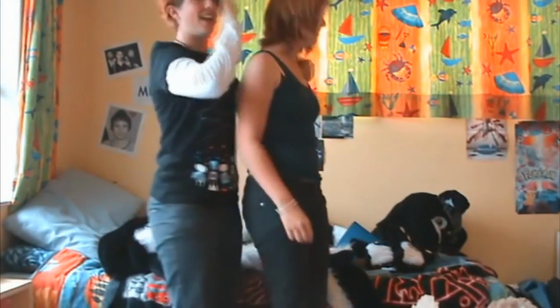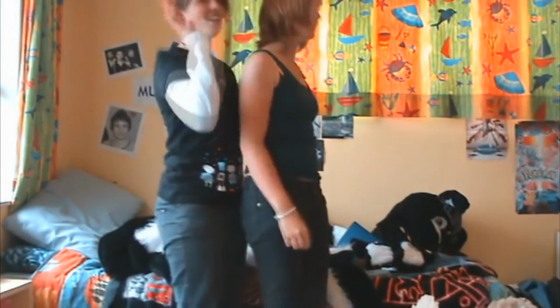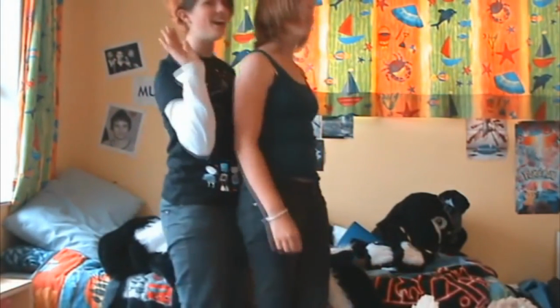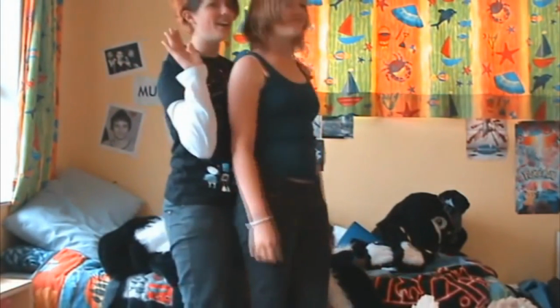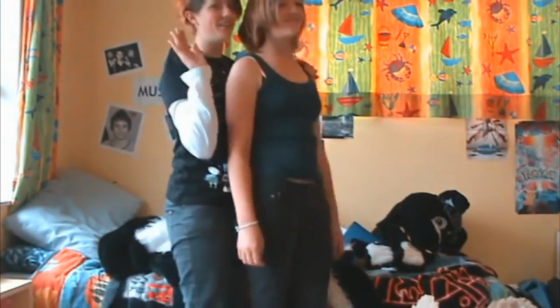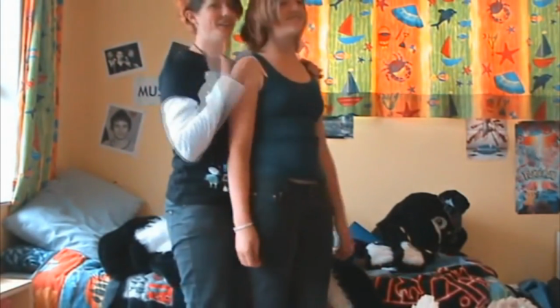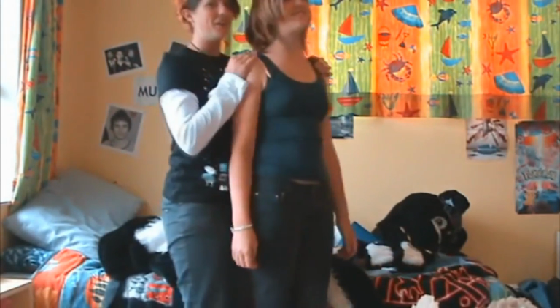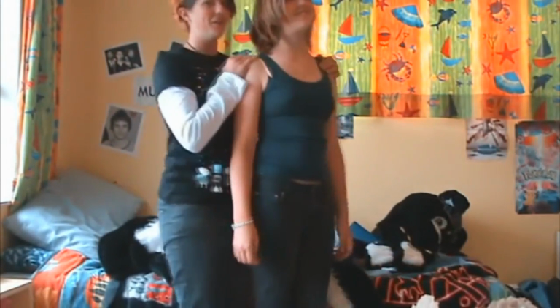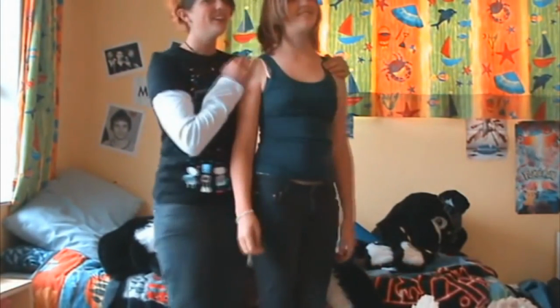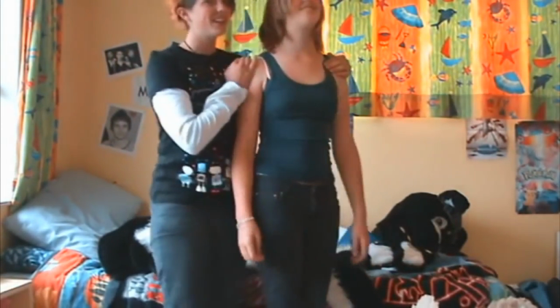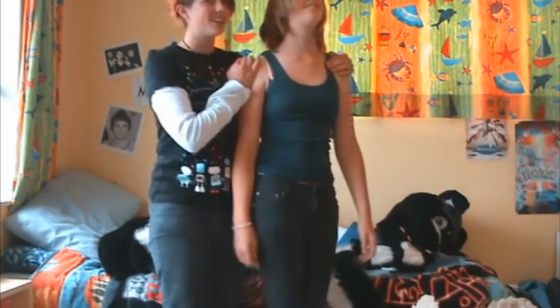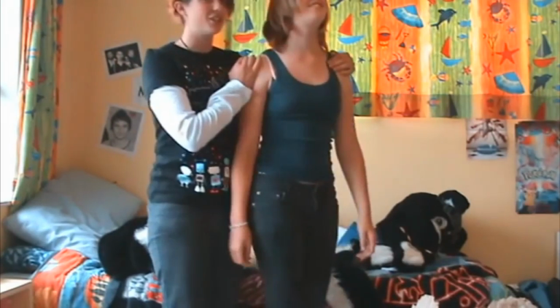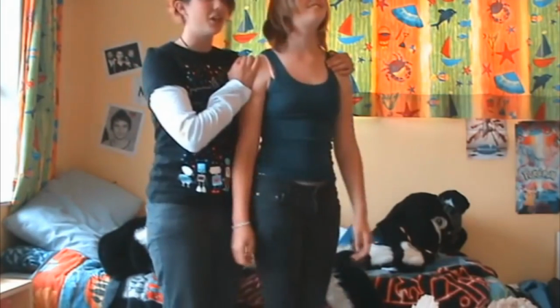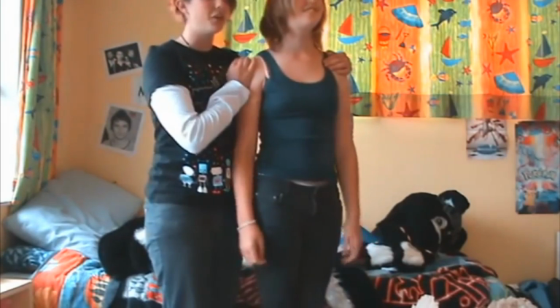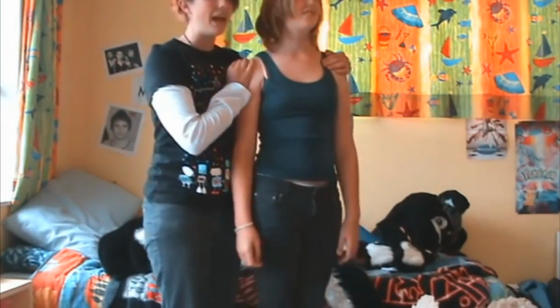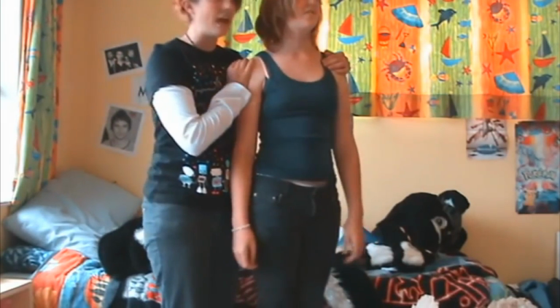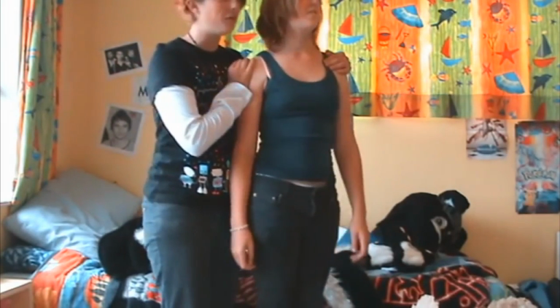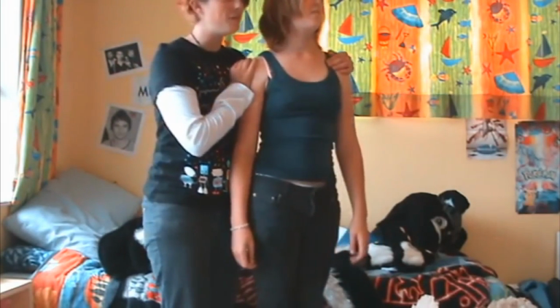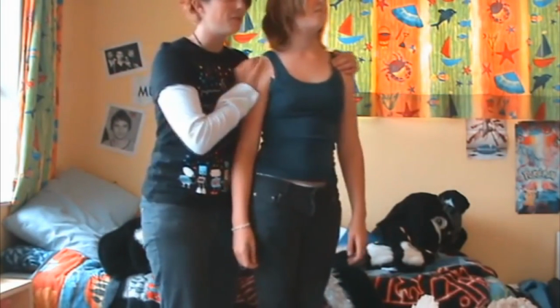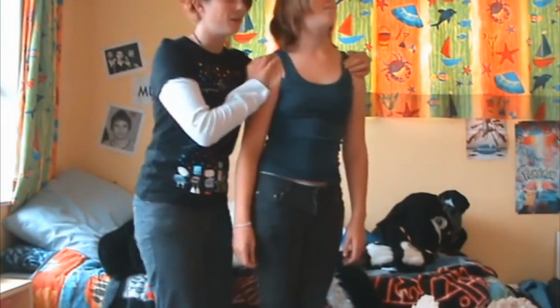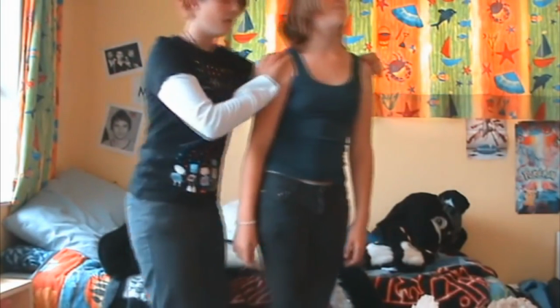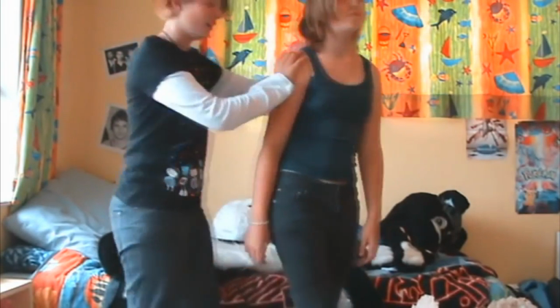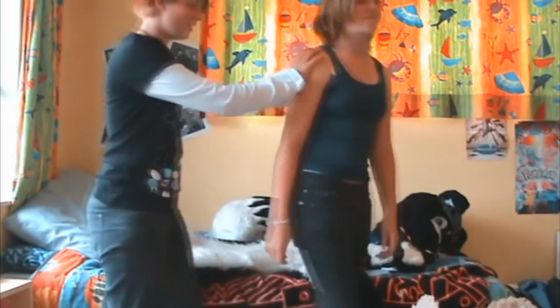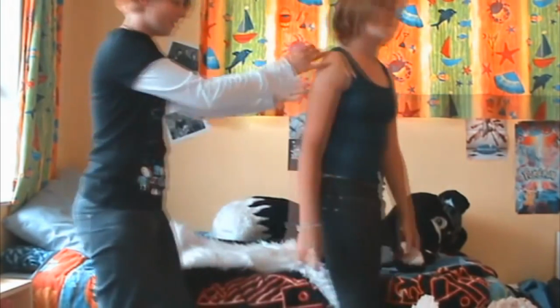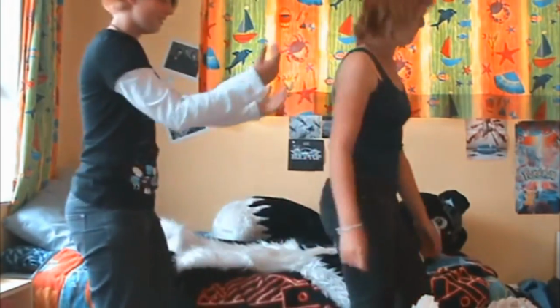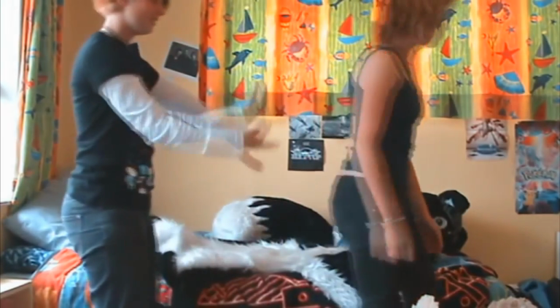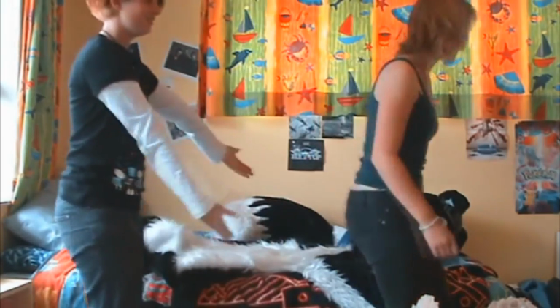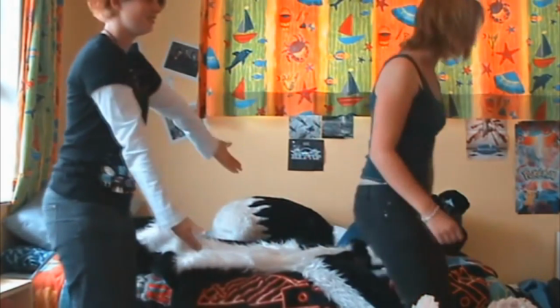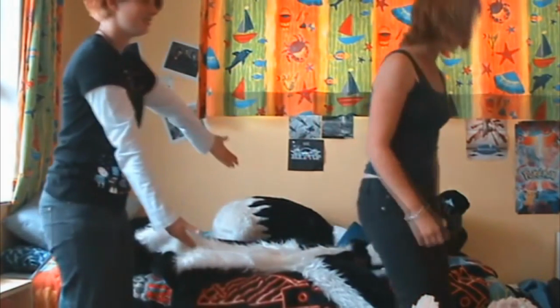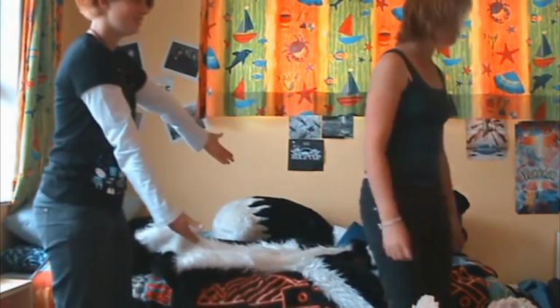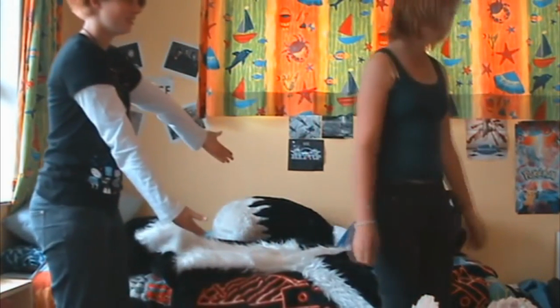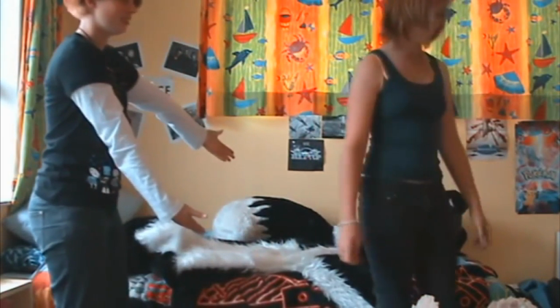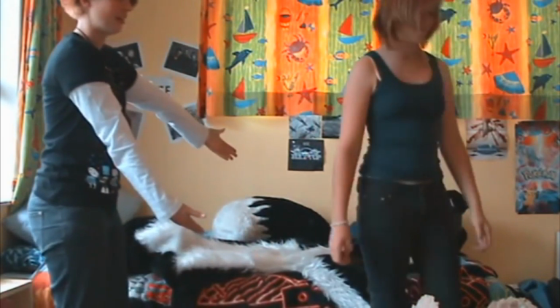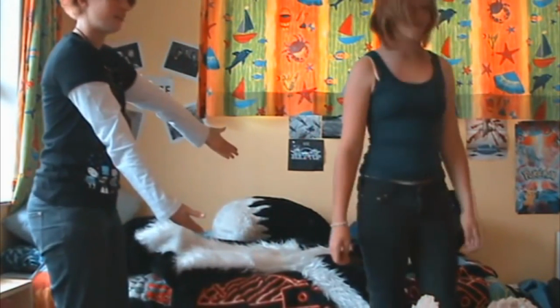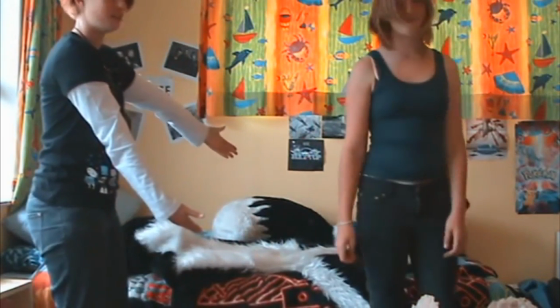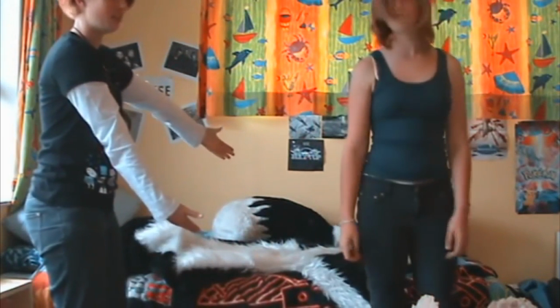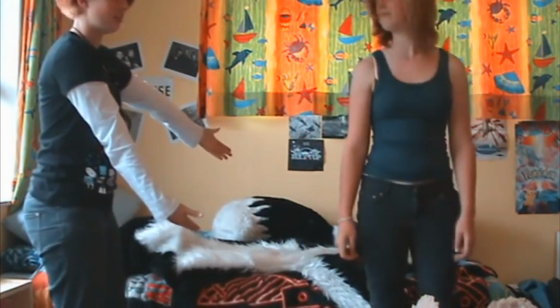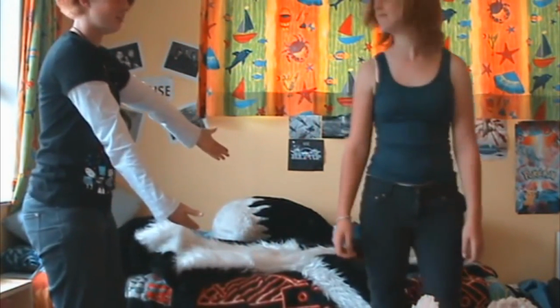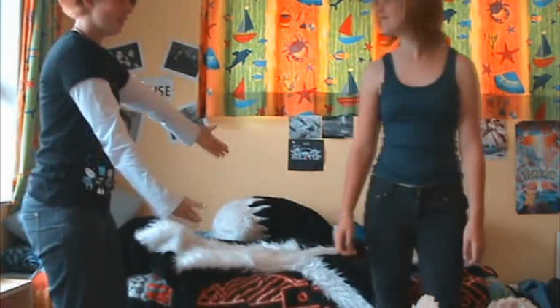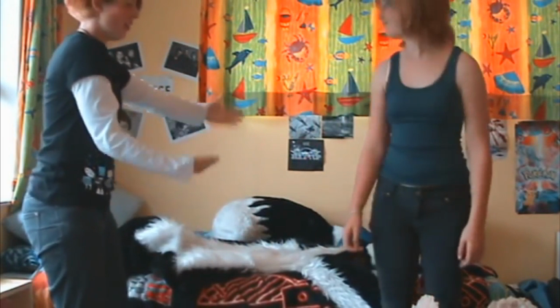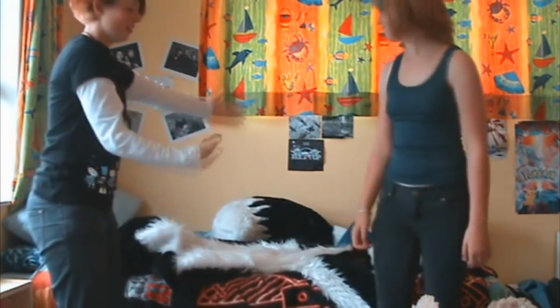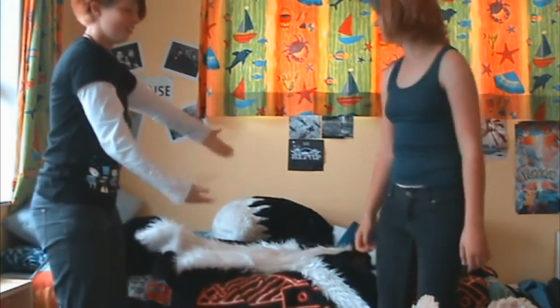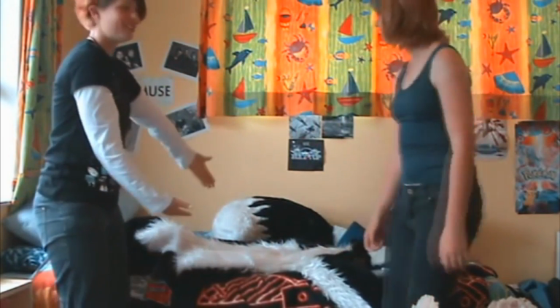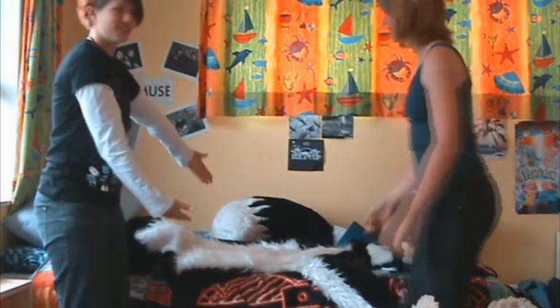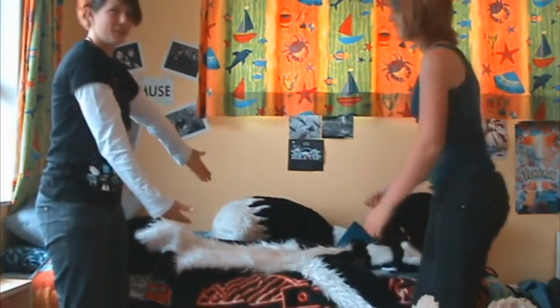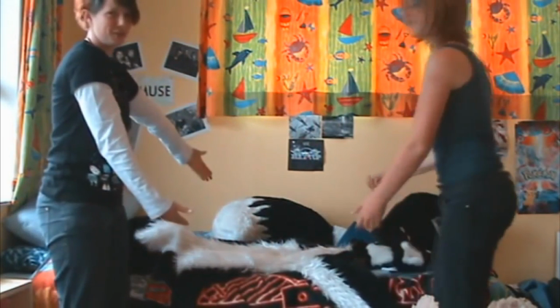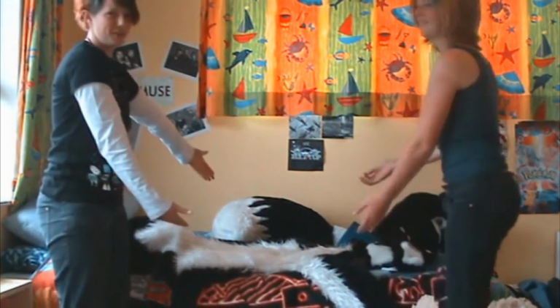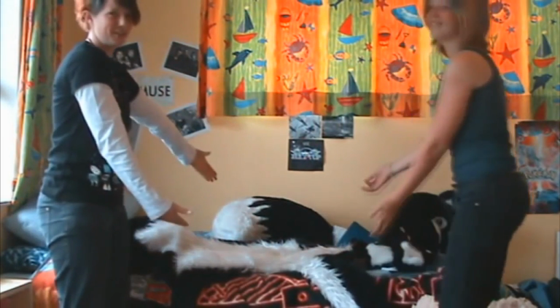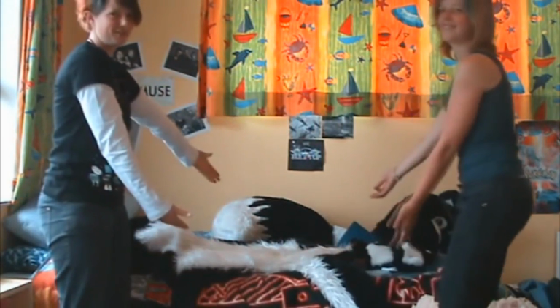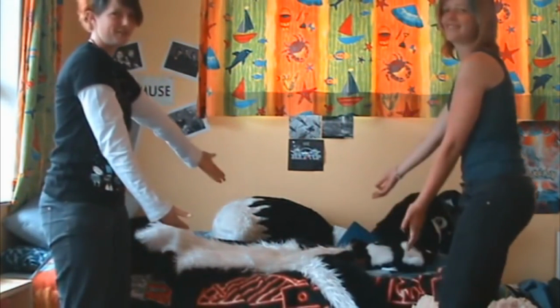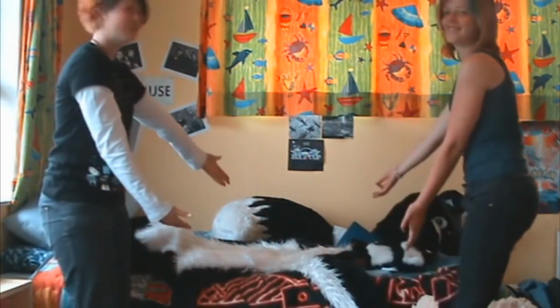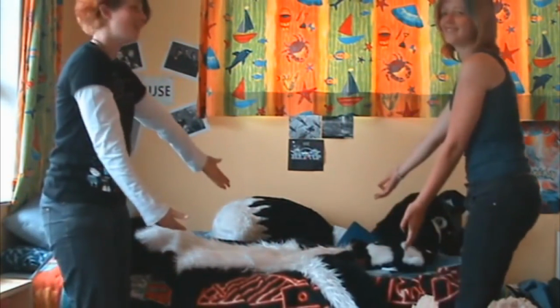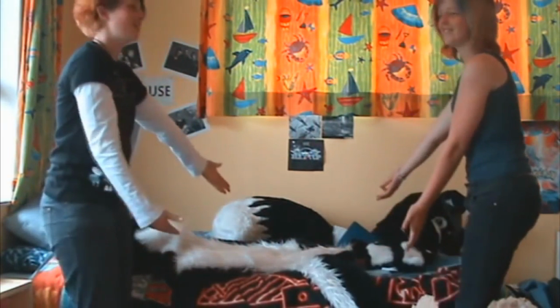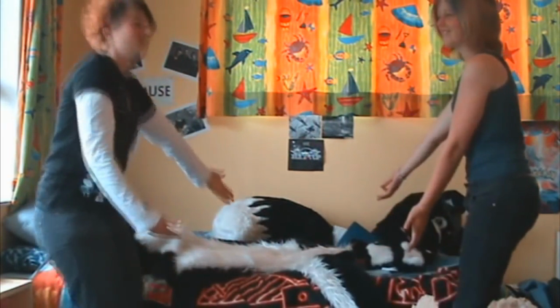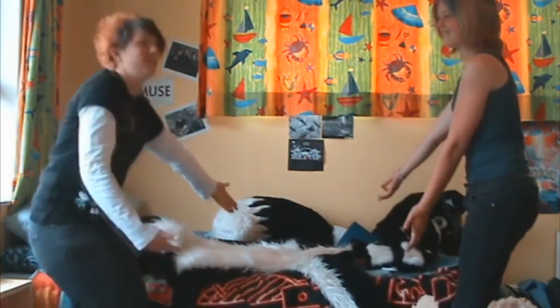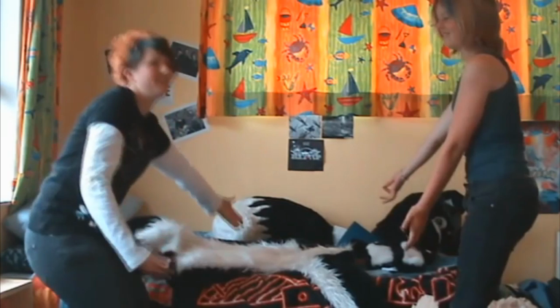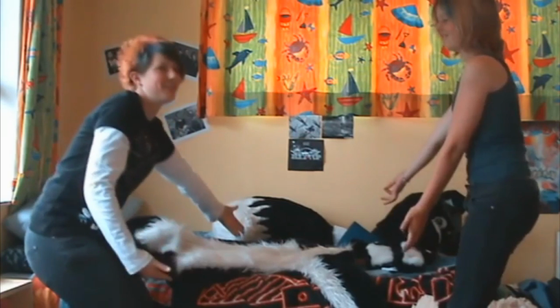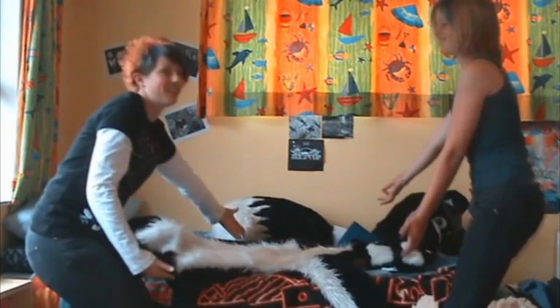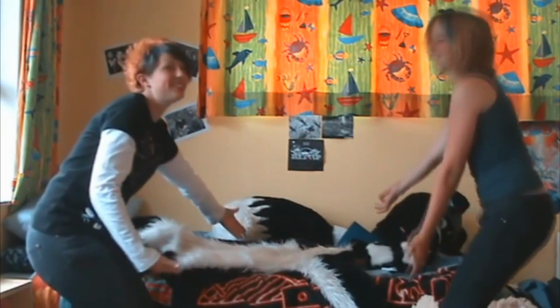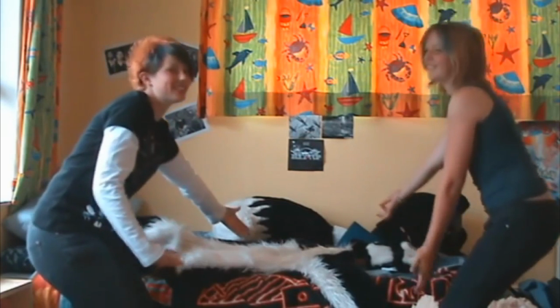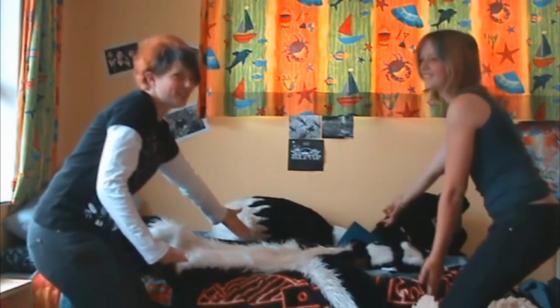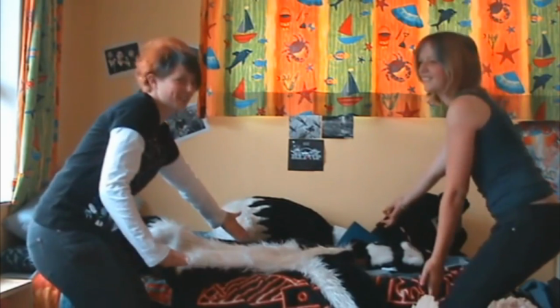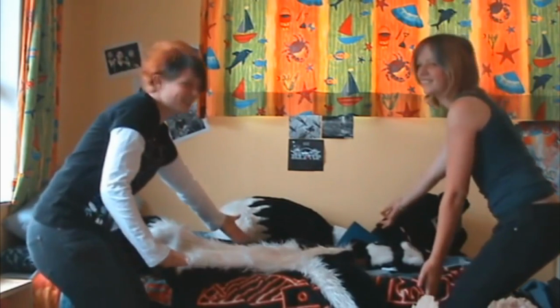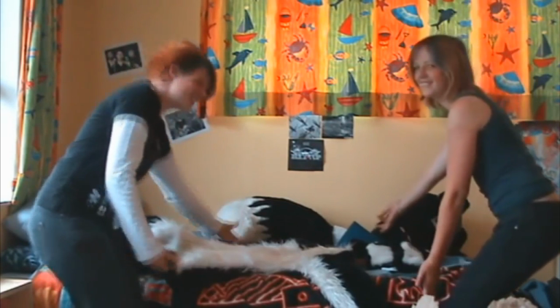Hello! We are going to show you how we put on this suit. This suit!